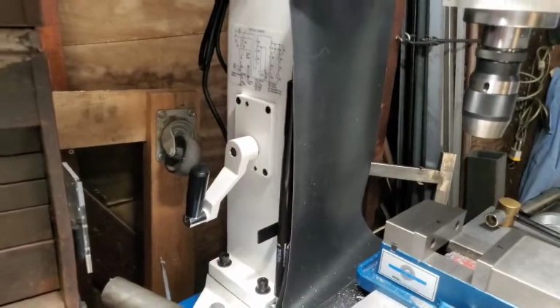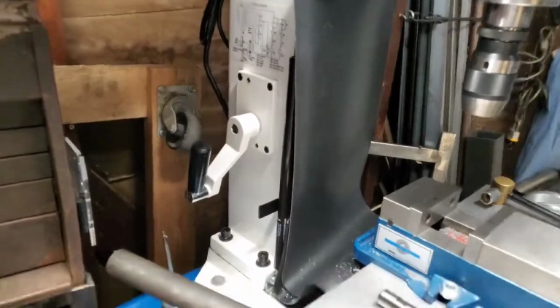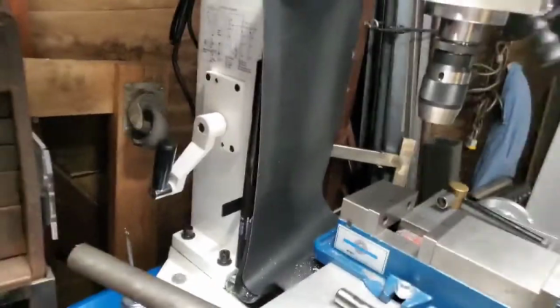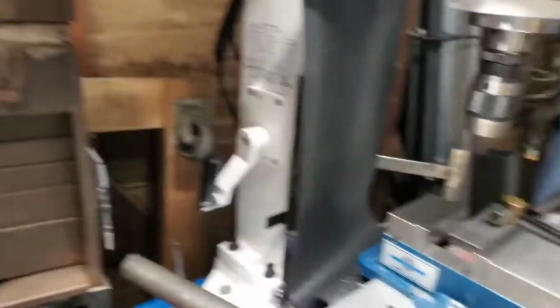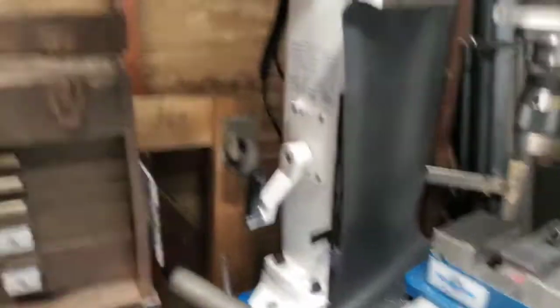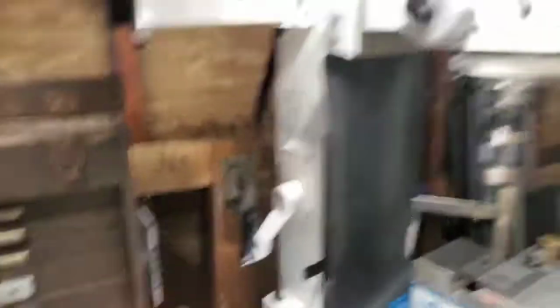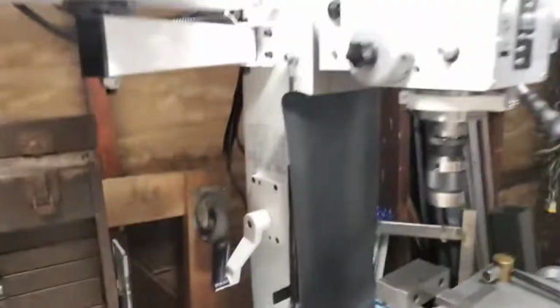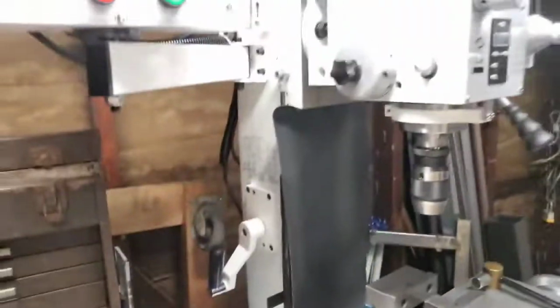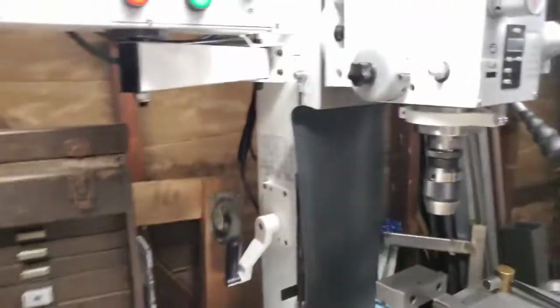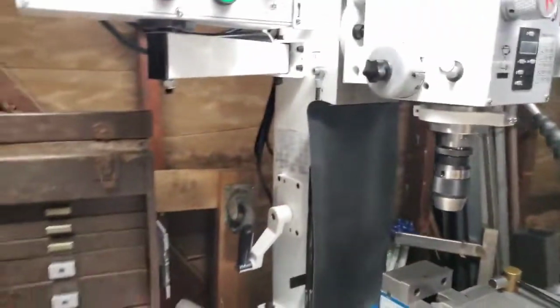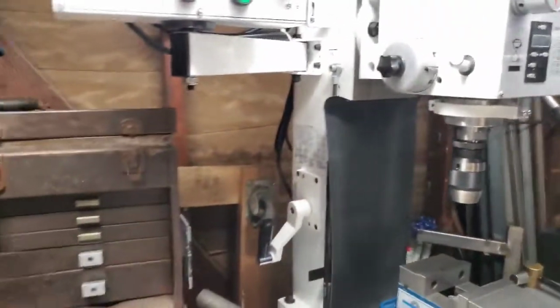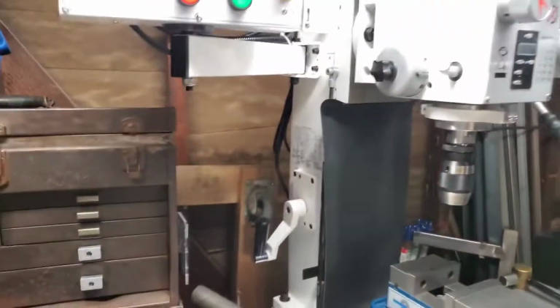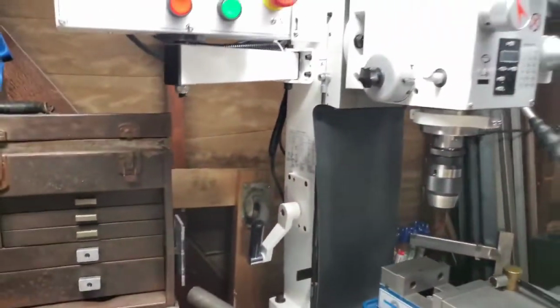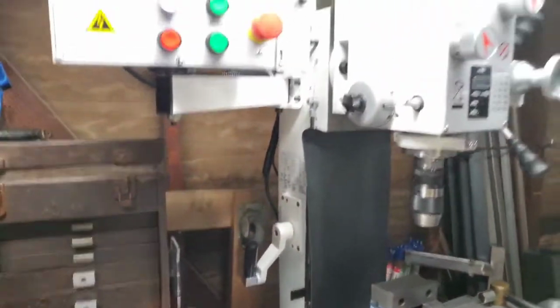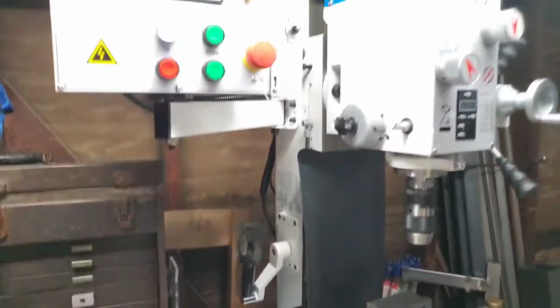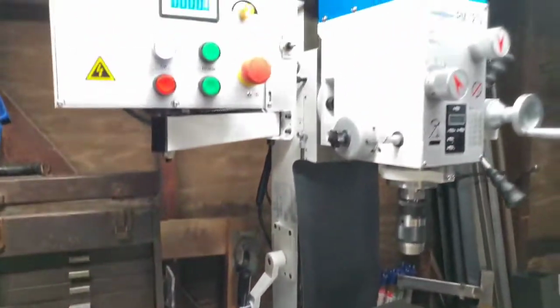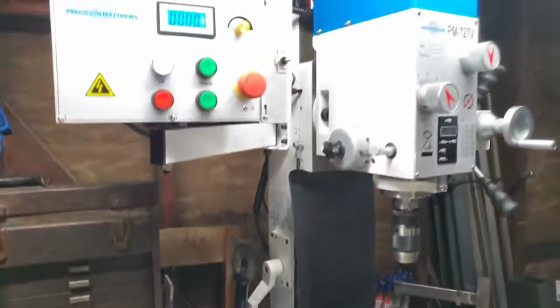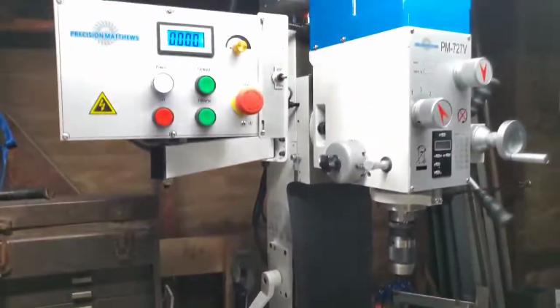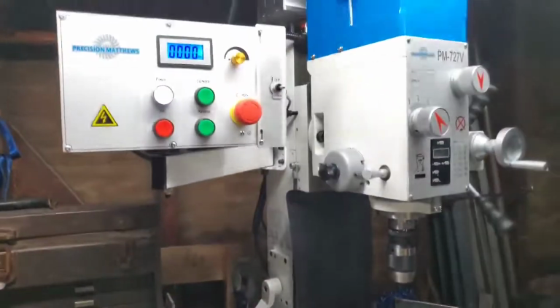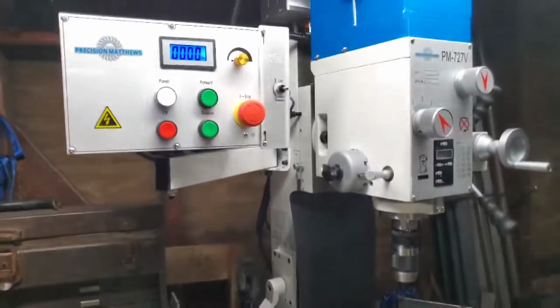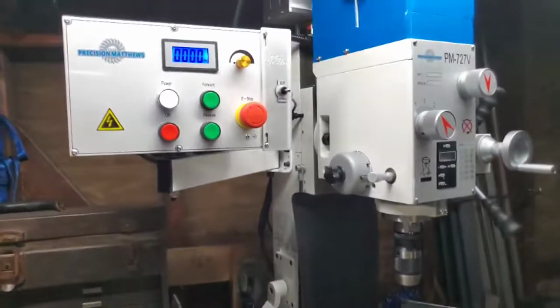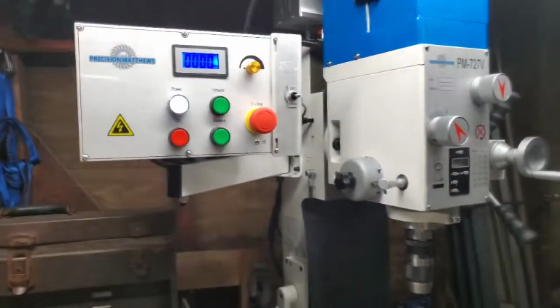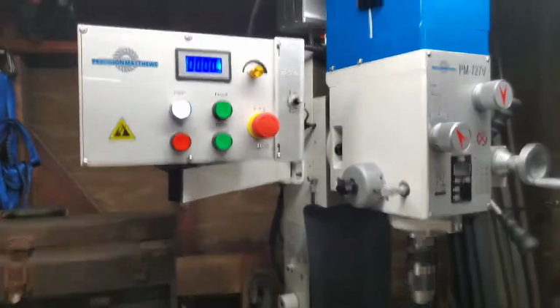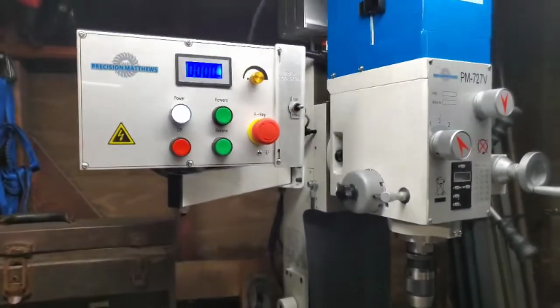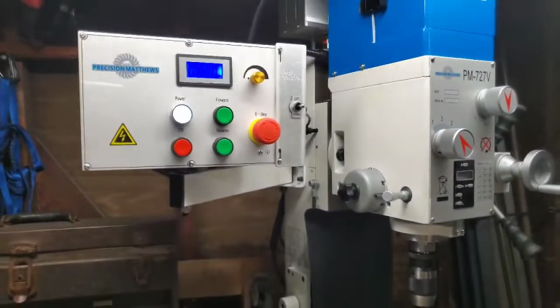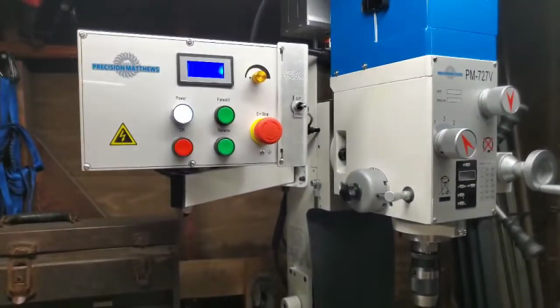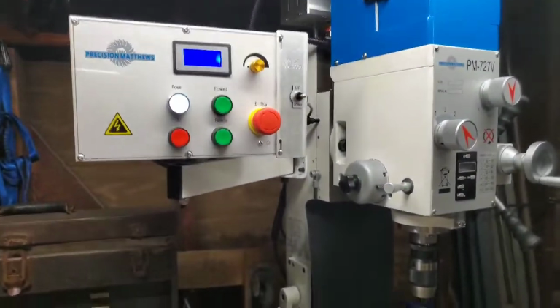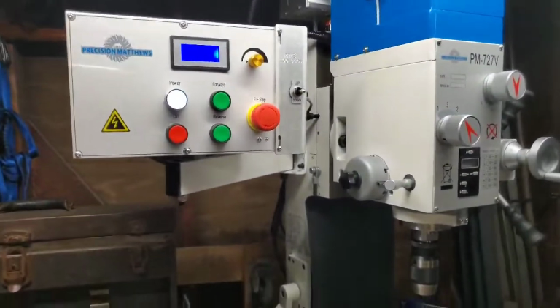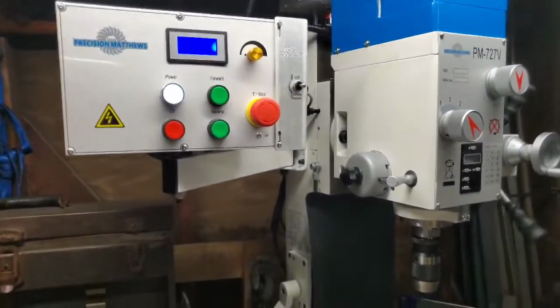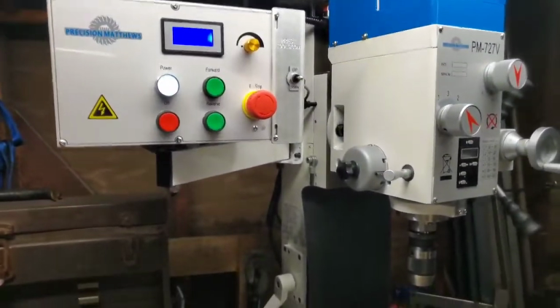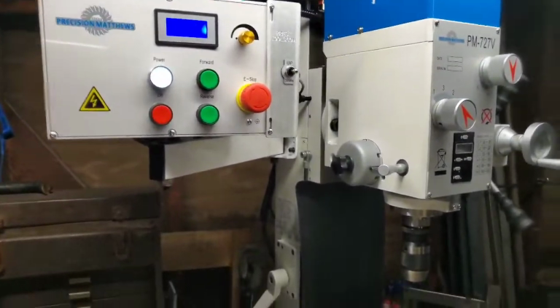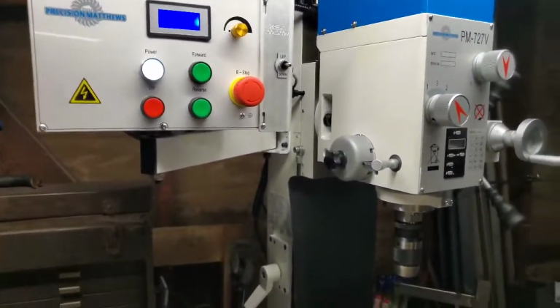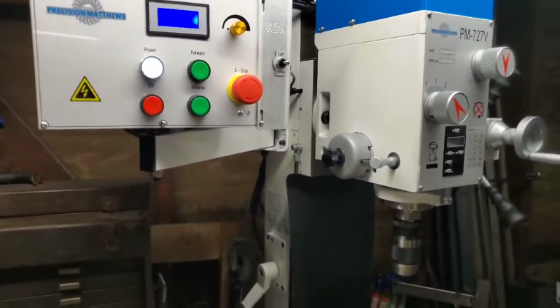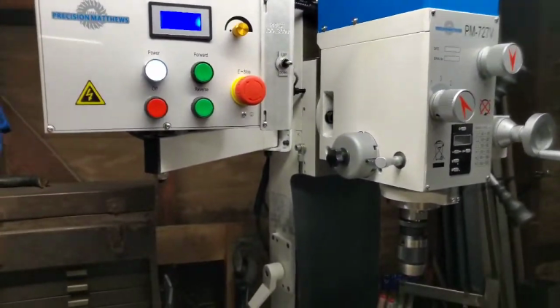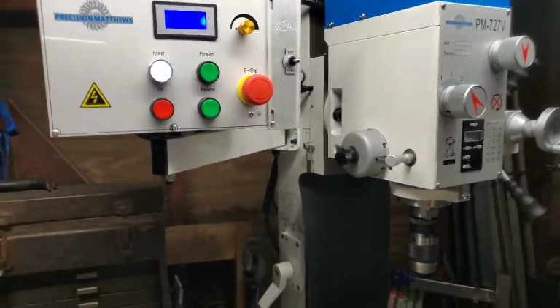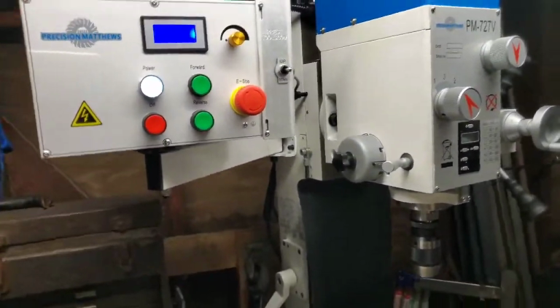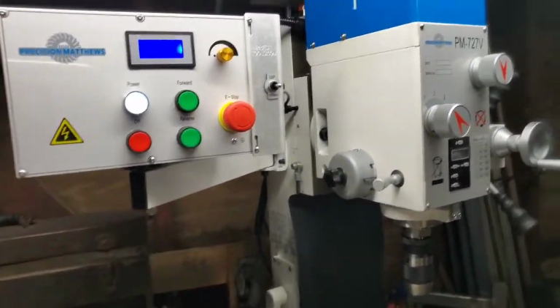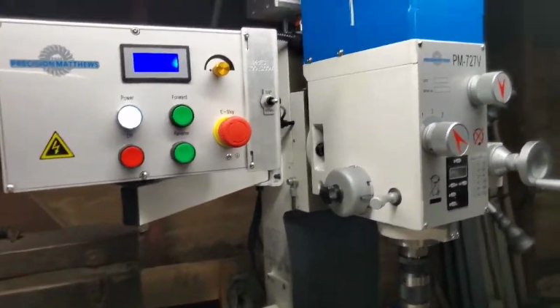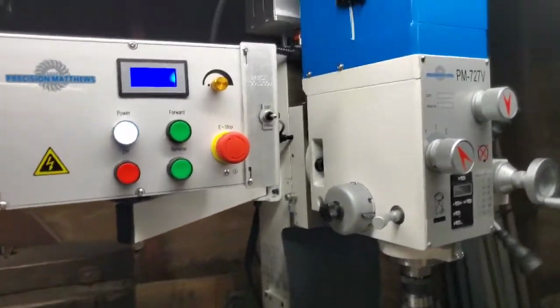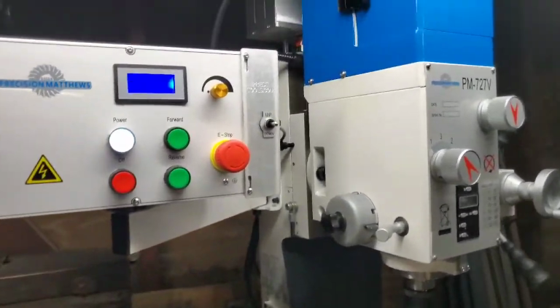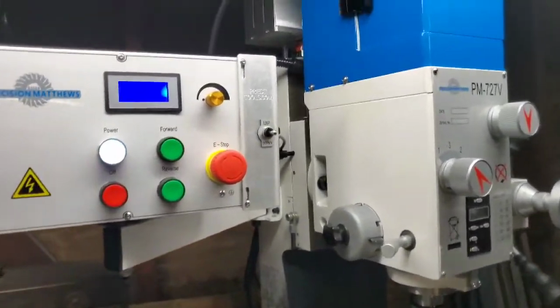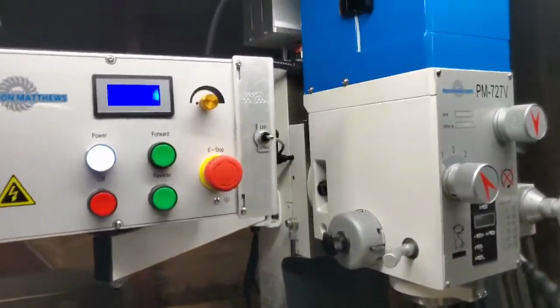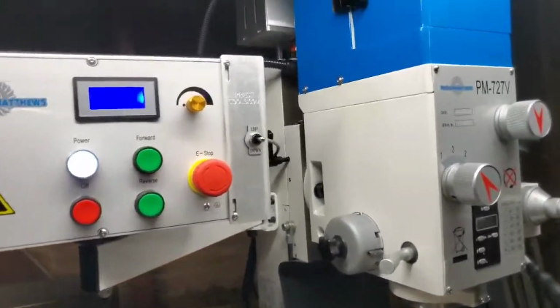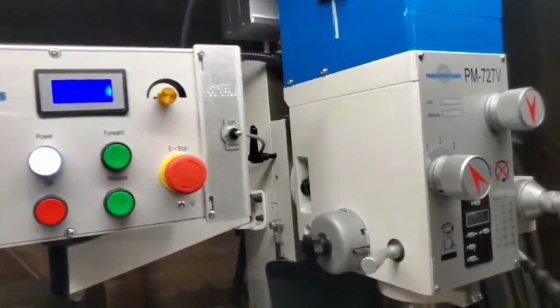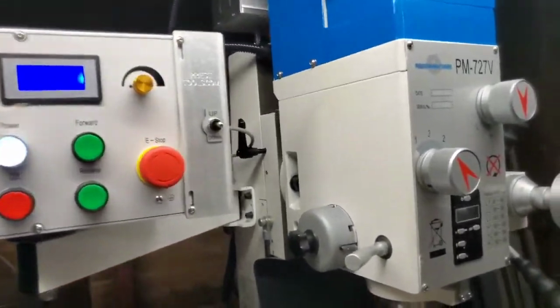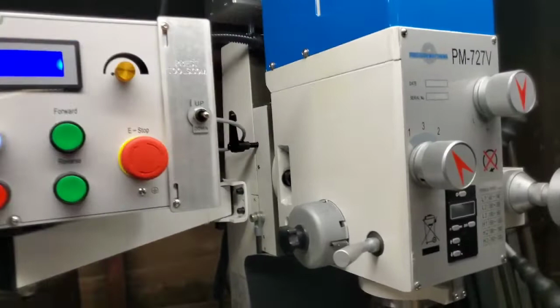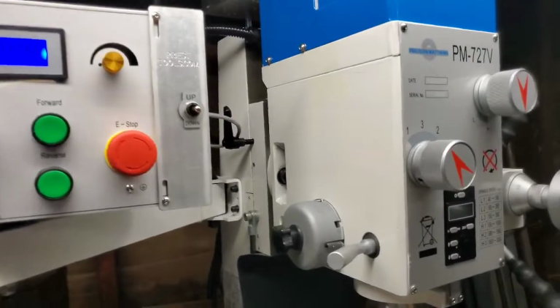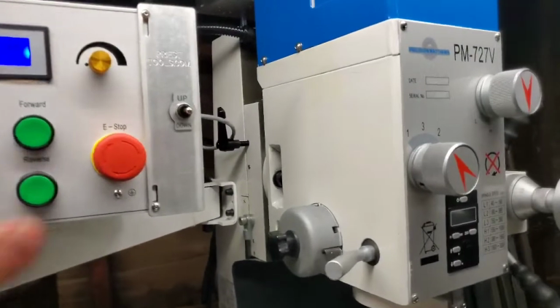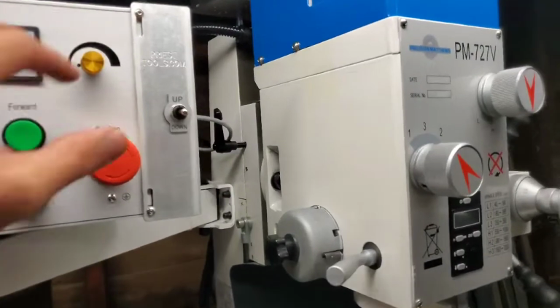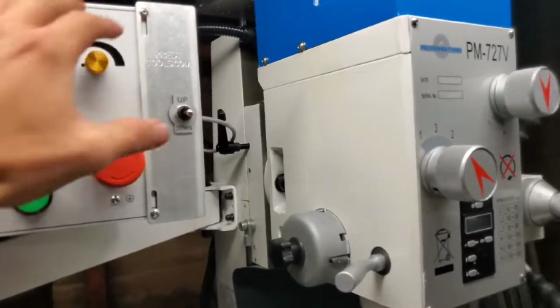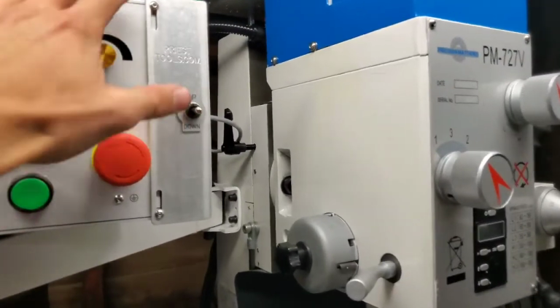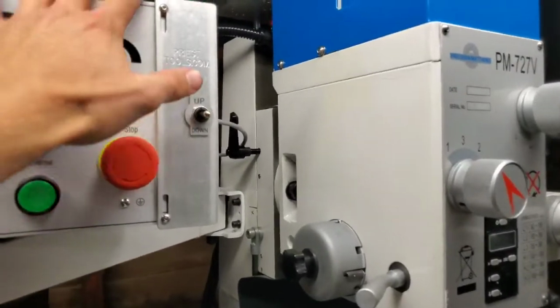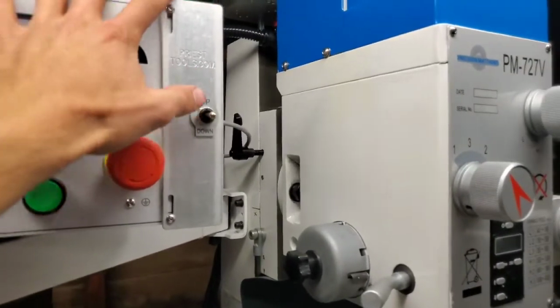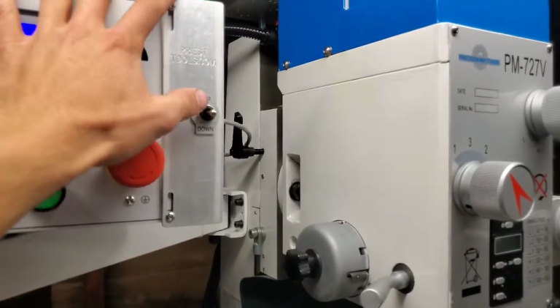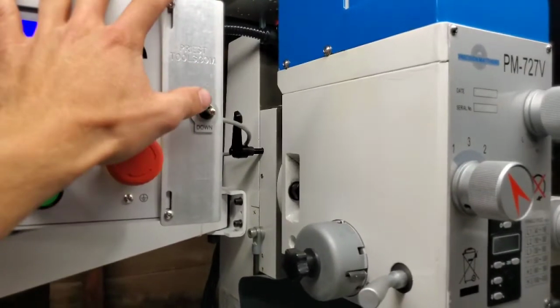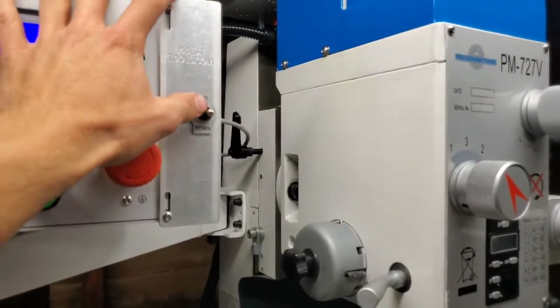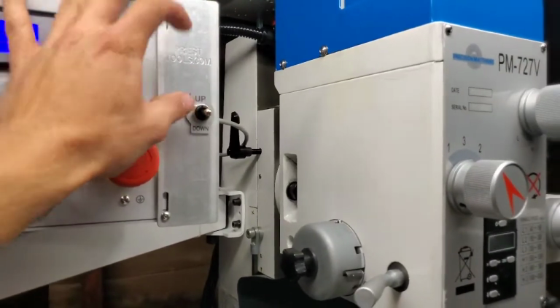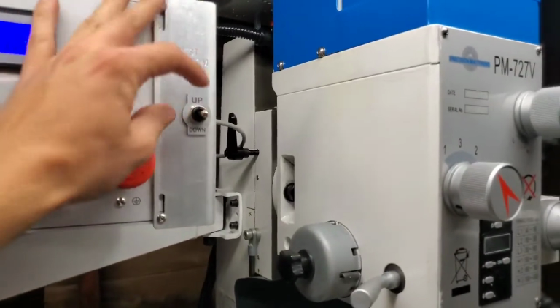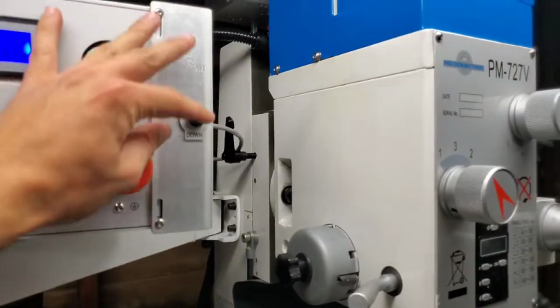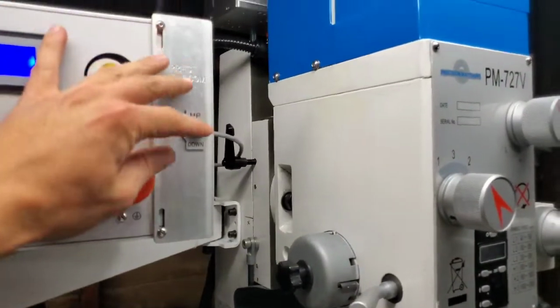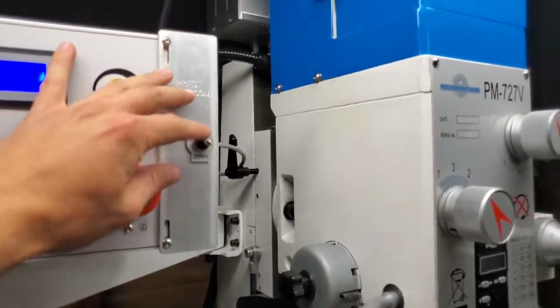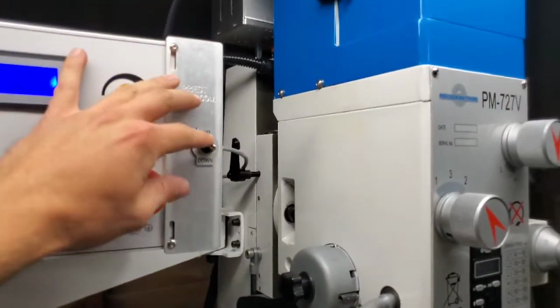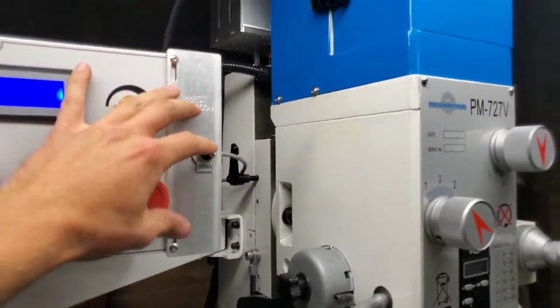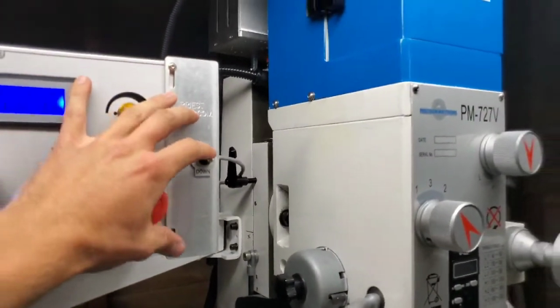On both of these machines I have the Priest Tools Power Lift, which is a real life saver. You just flip the switch and move the headstock up and down.